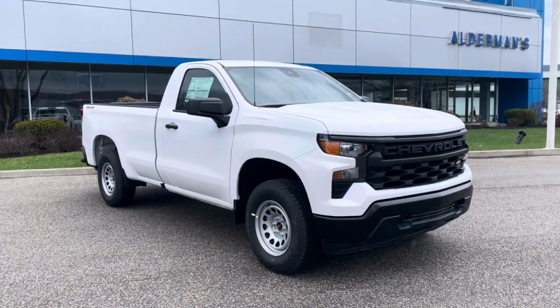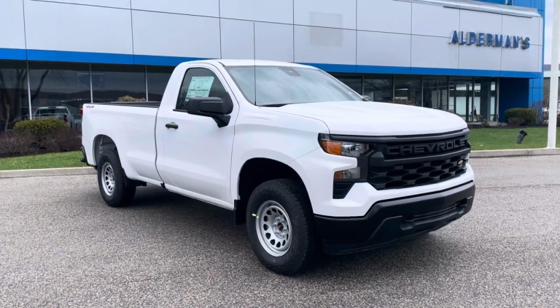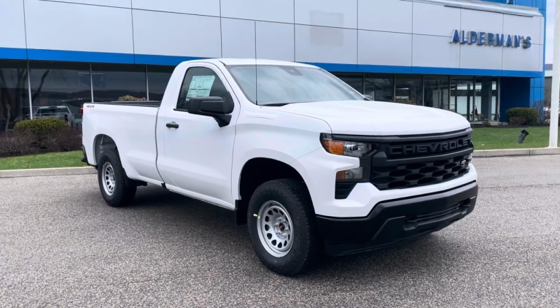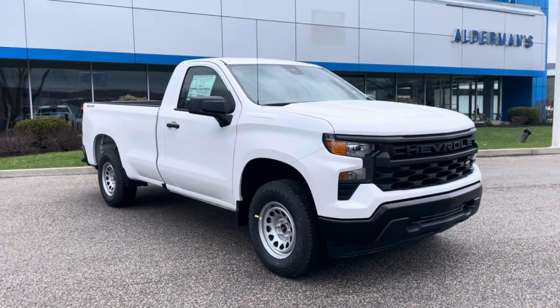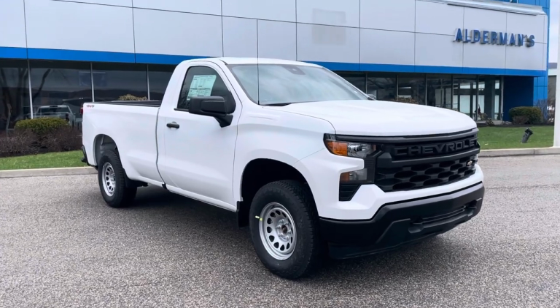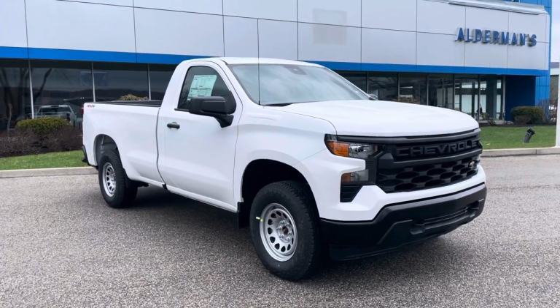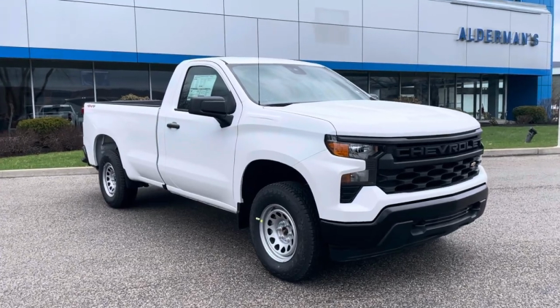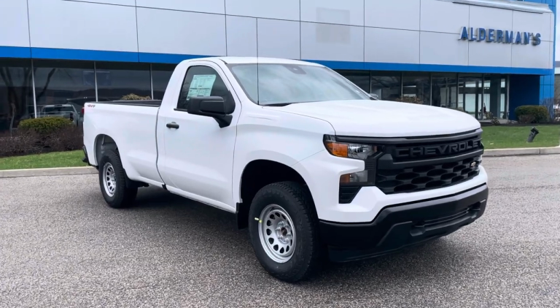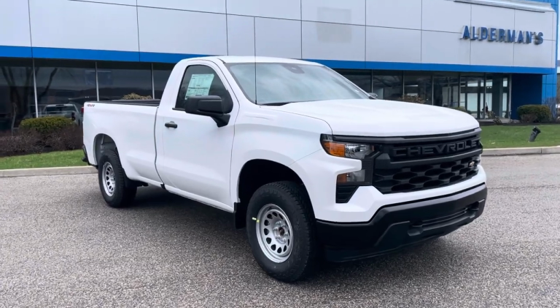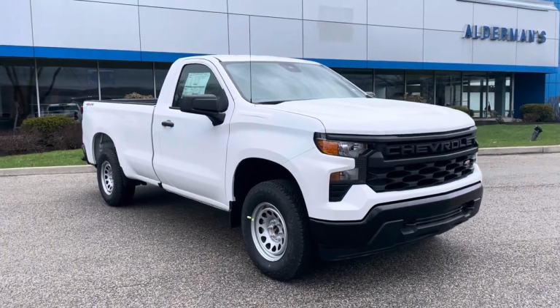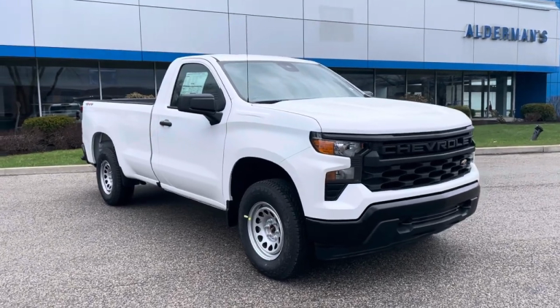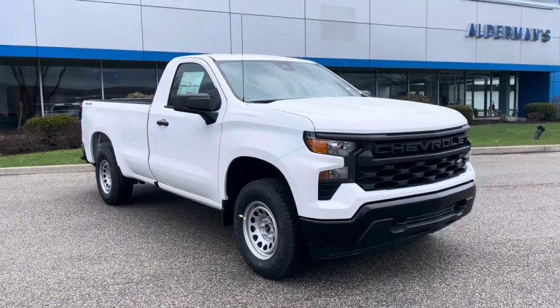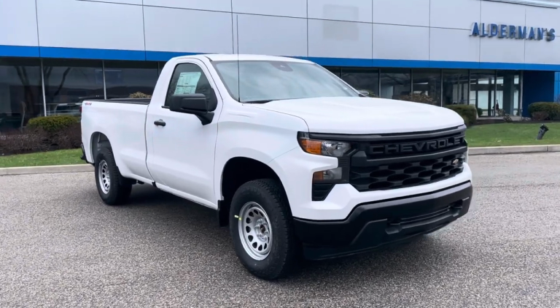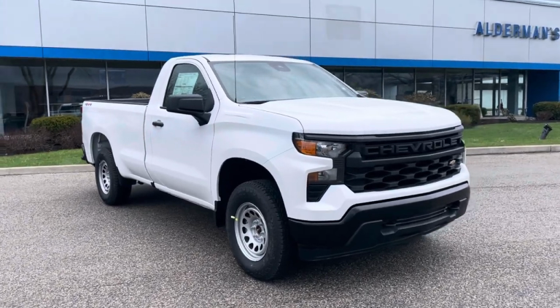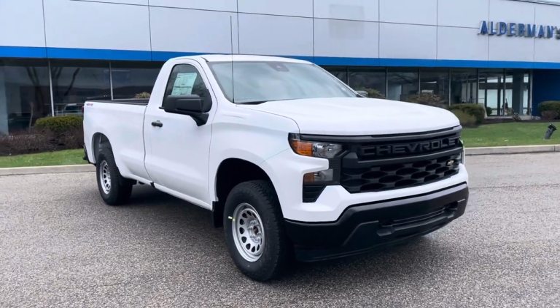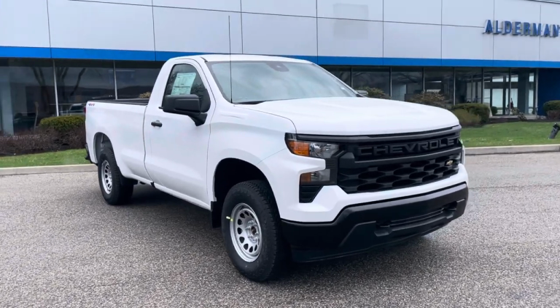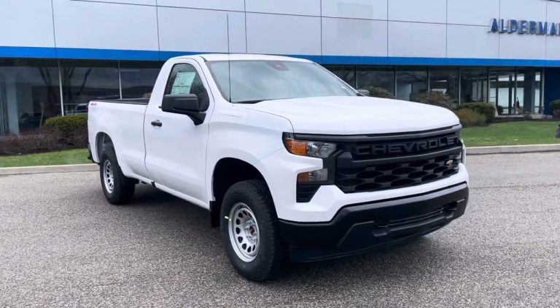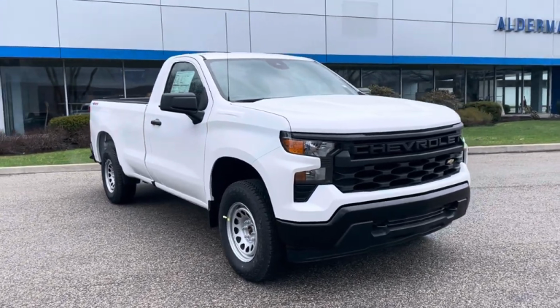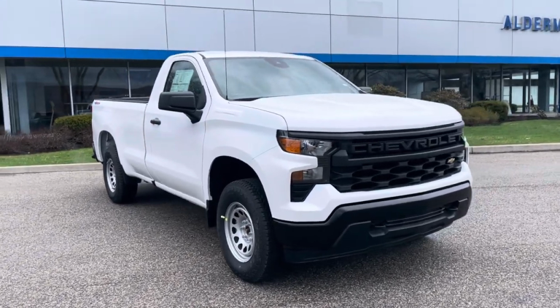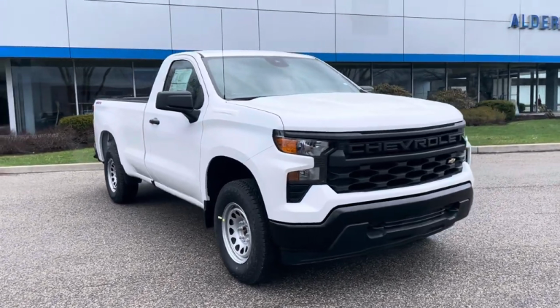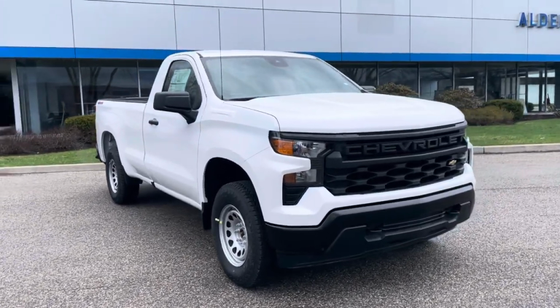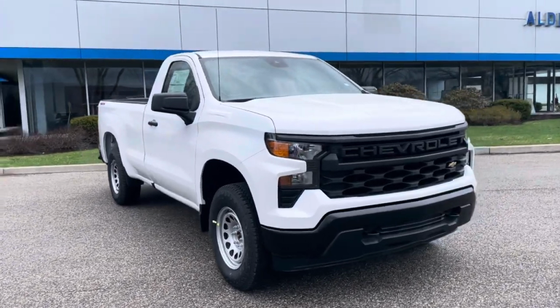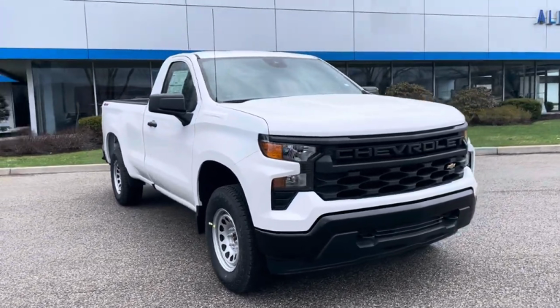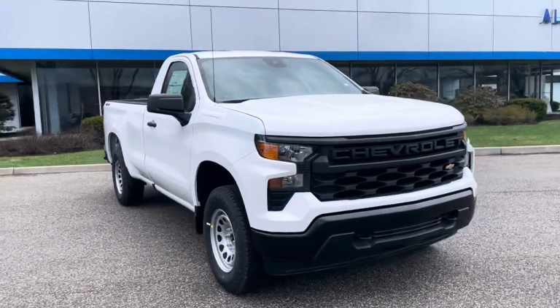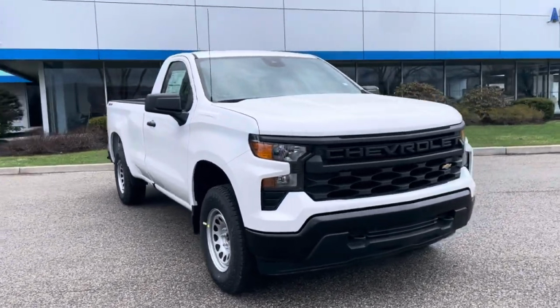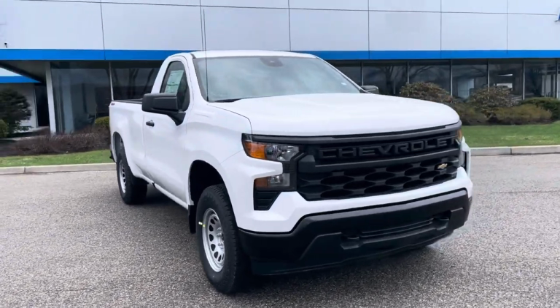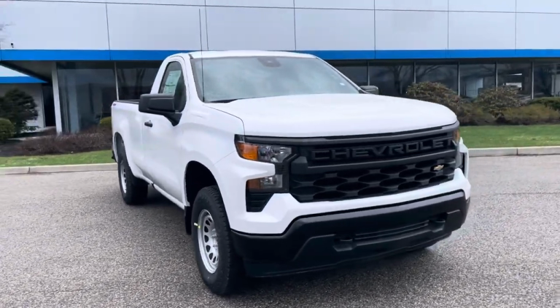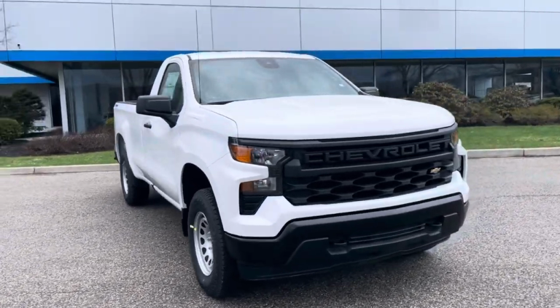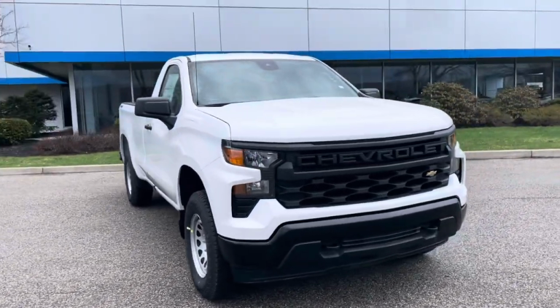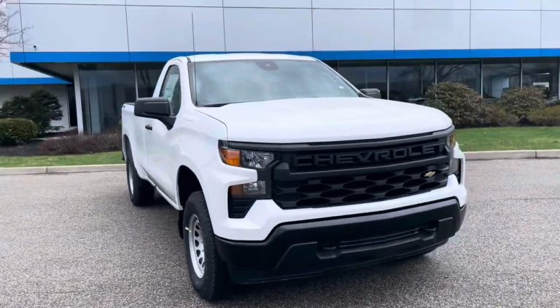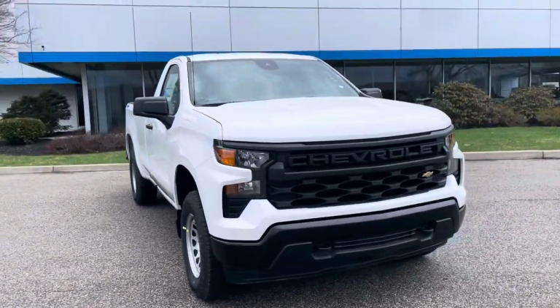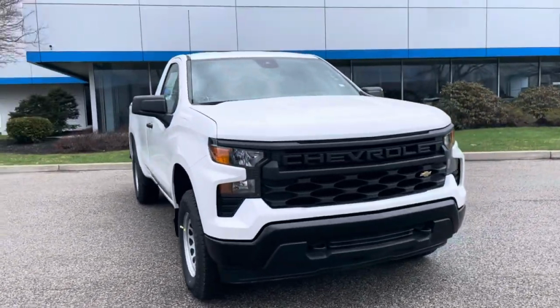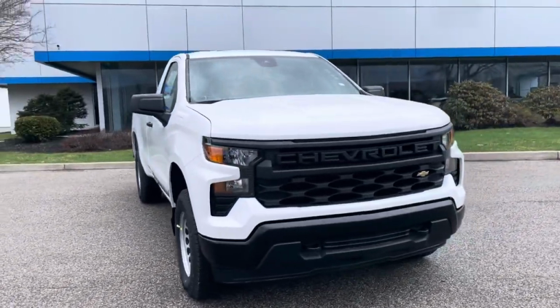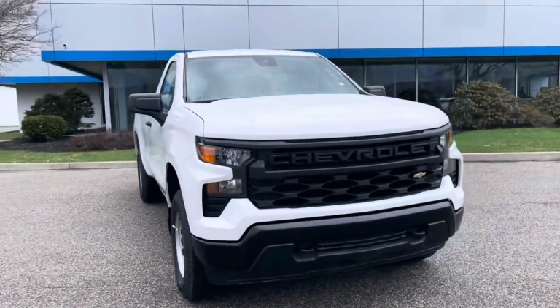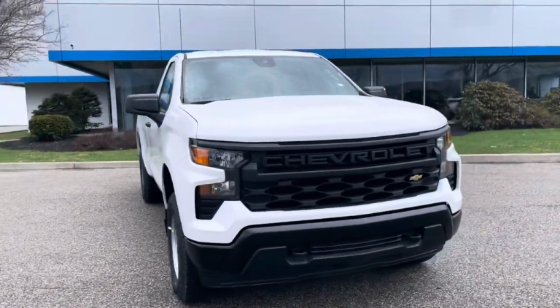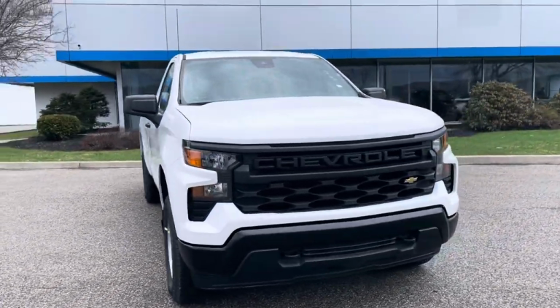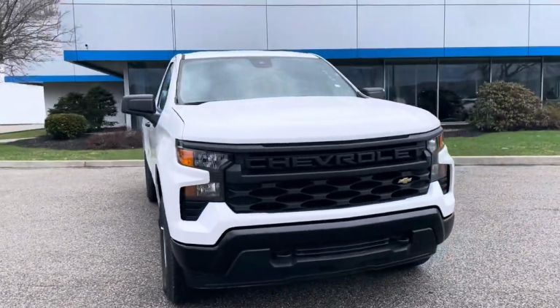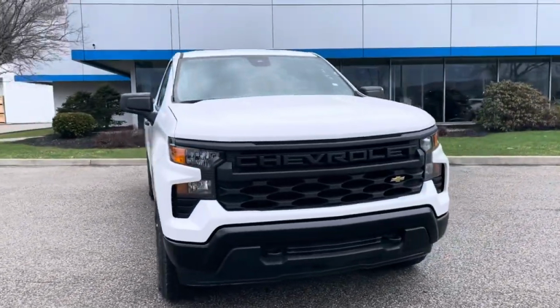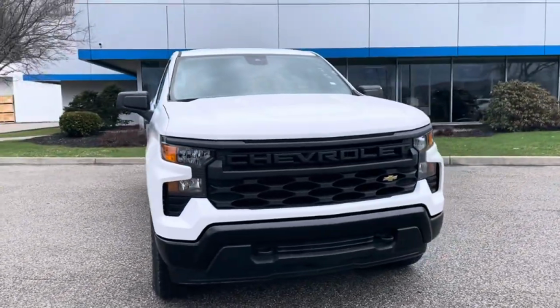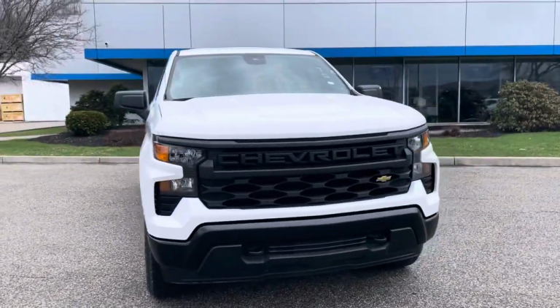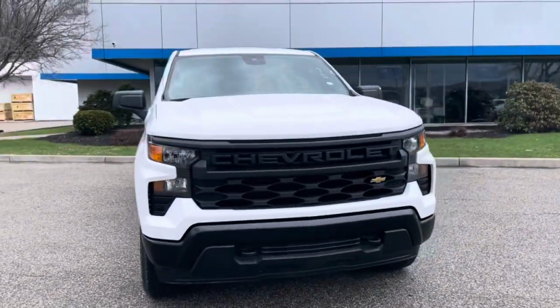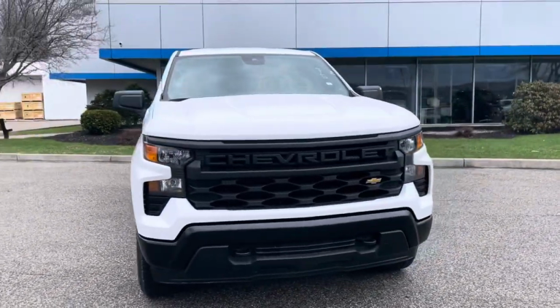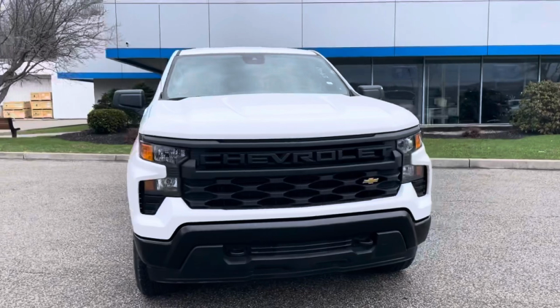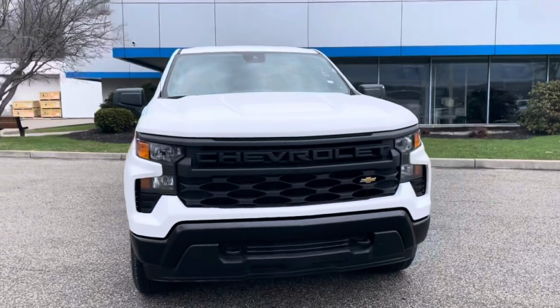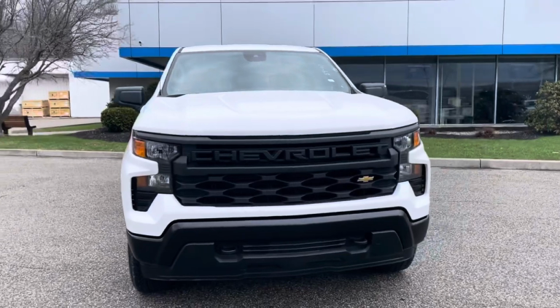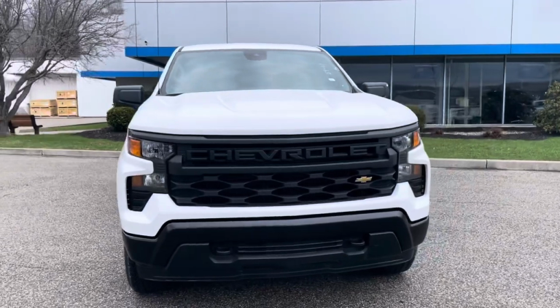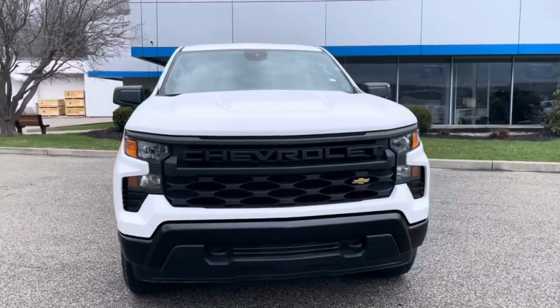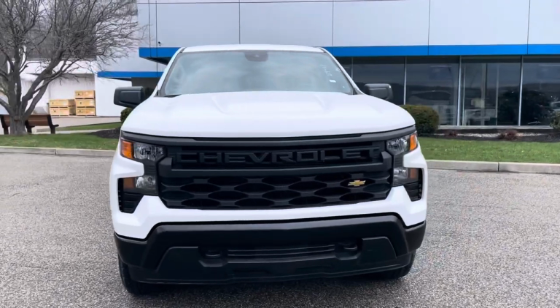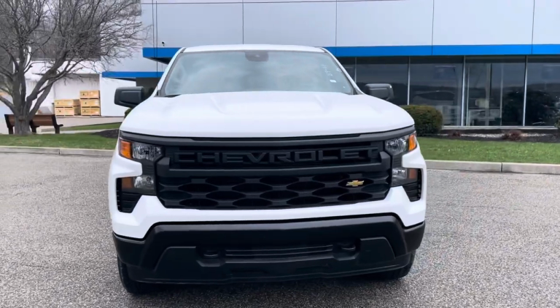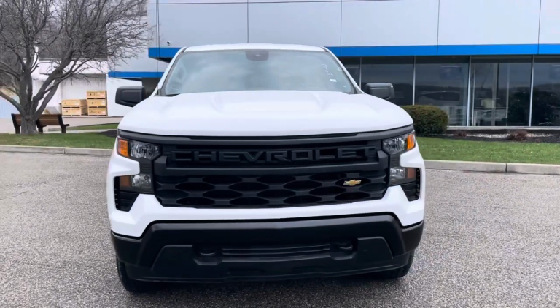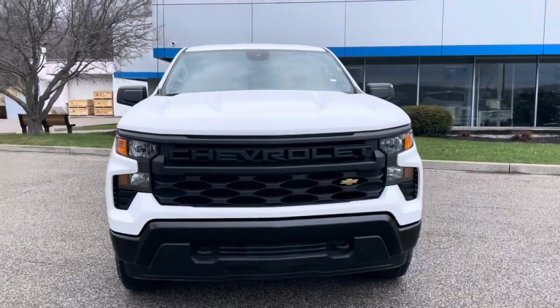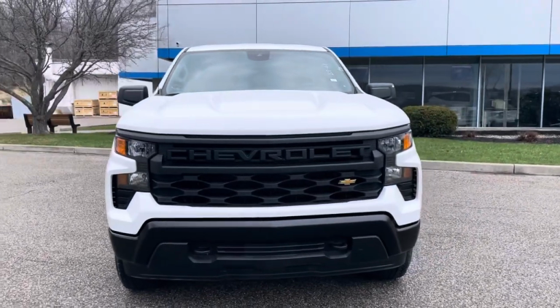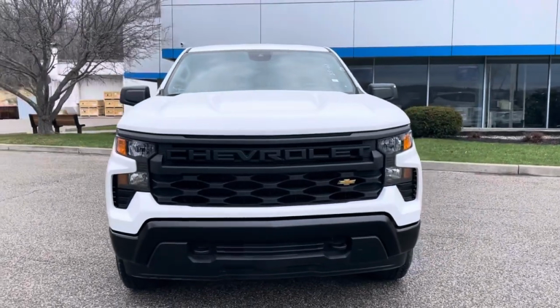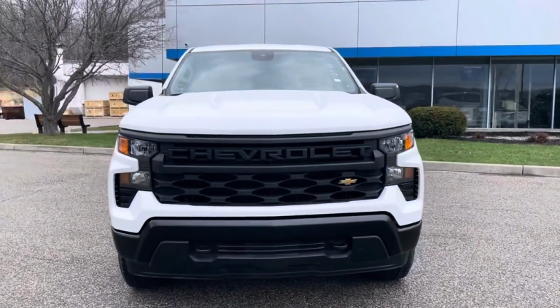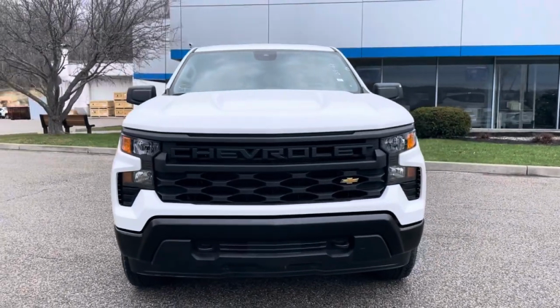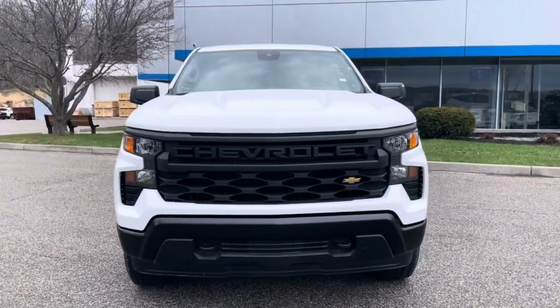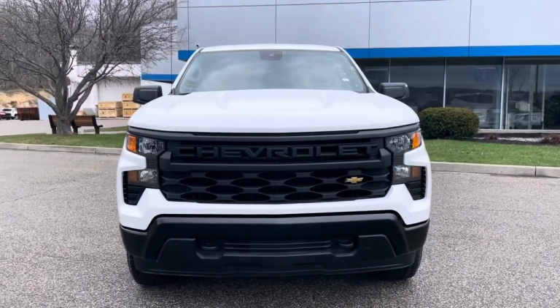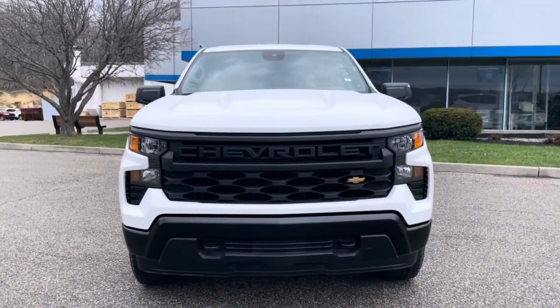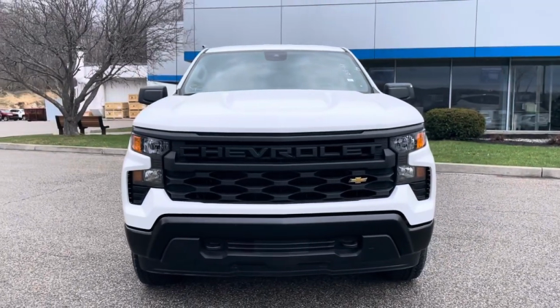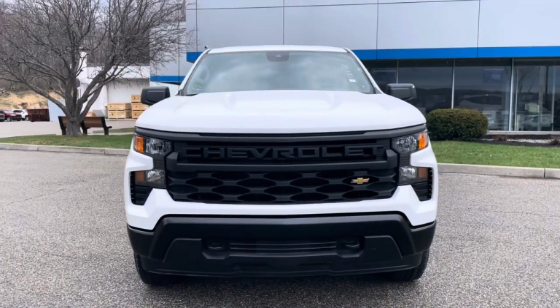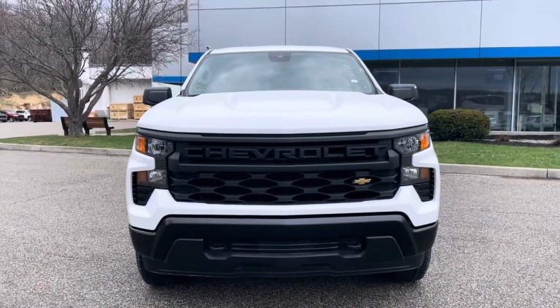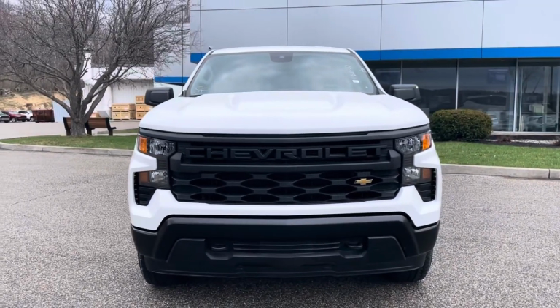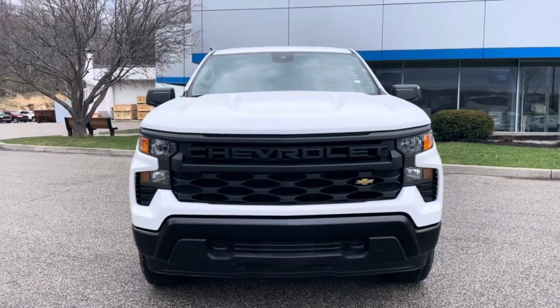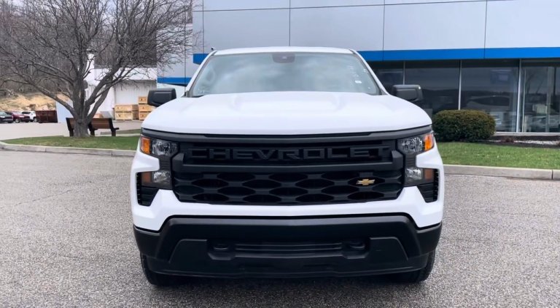So I thought I'd put a little video tour together showing you this truck. This could be a possibility if you're looking to get into something right away.